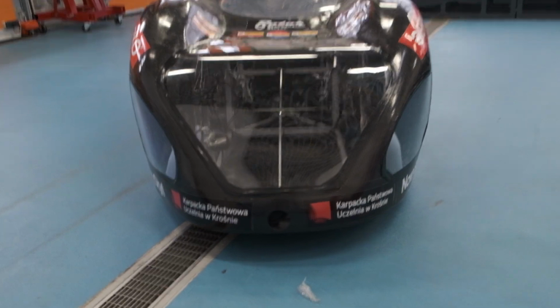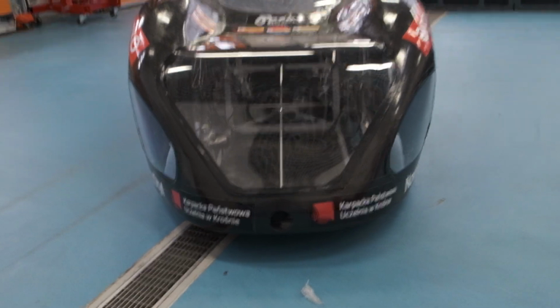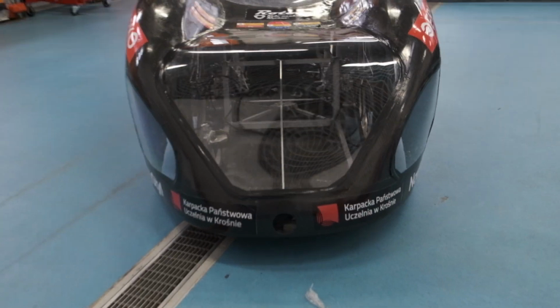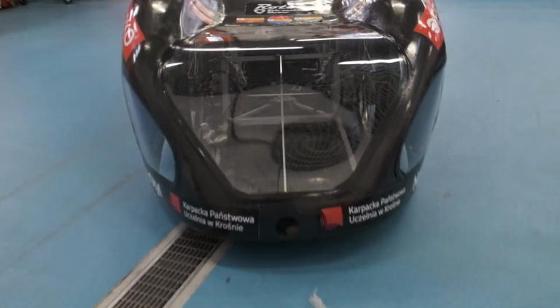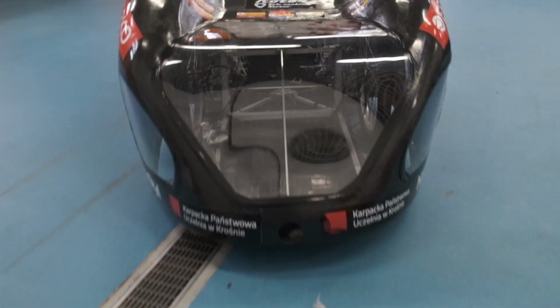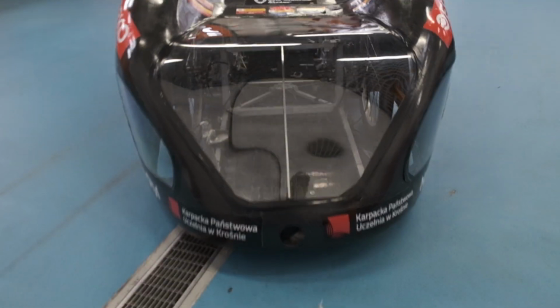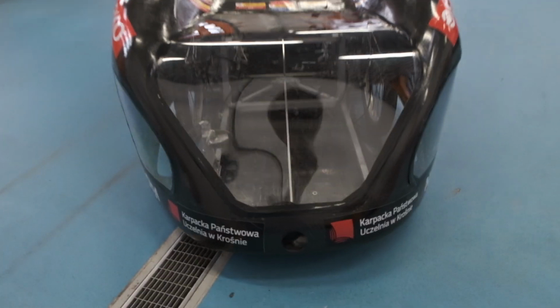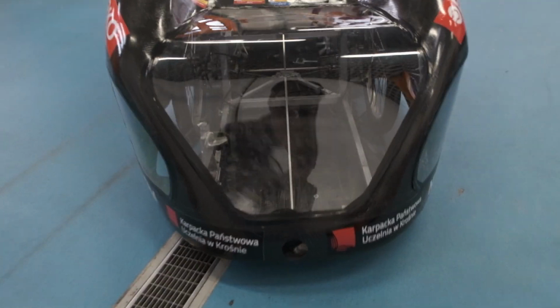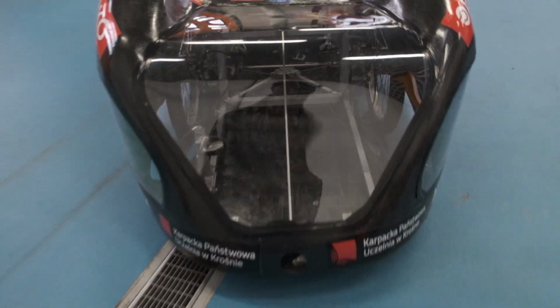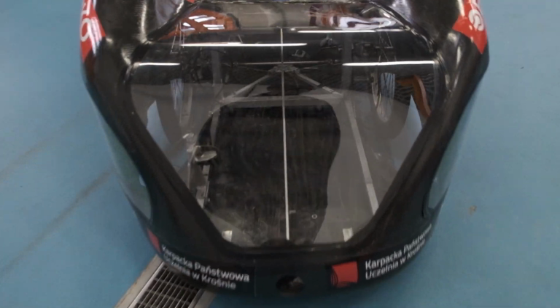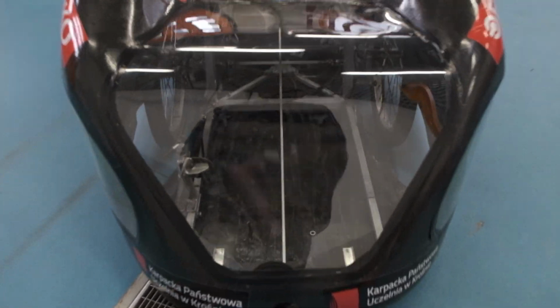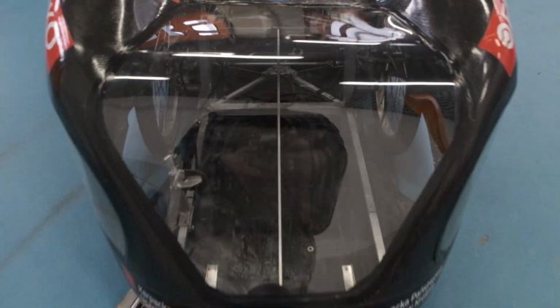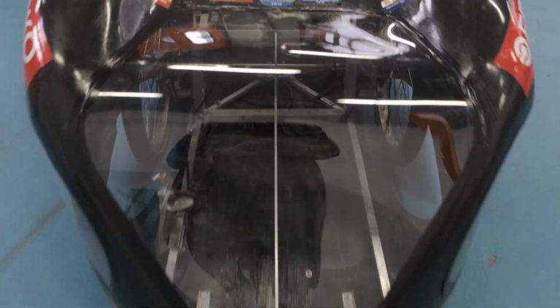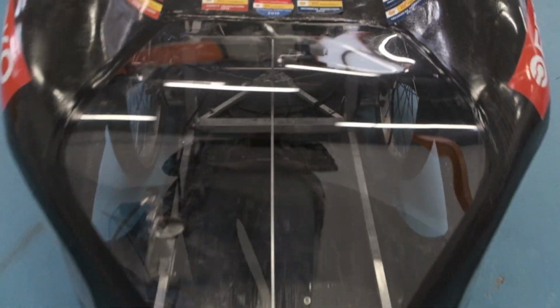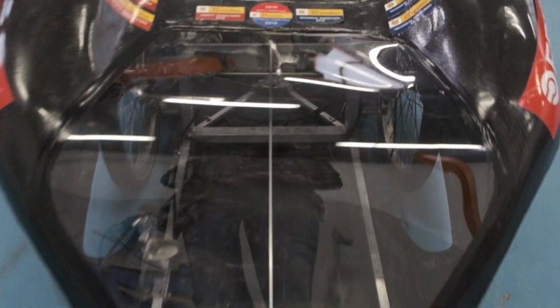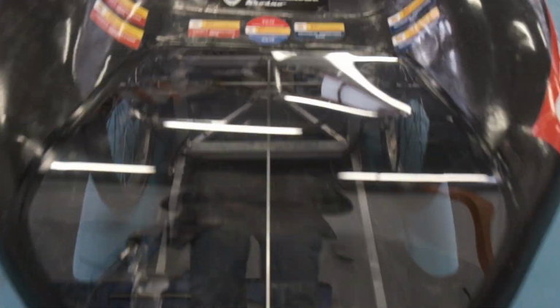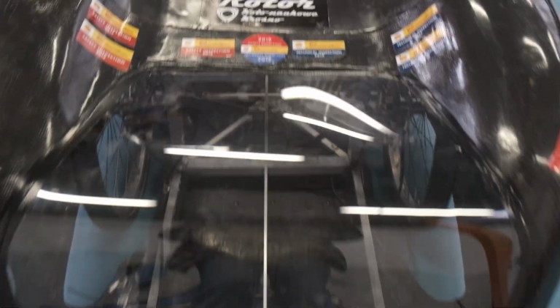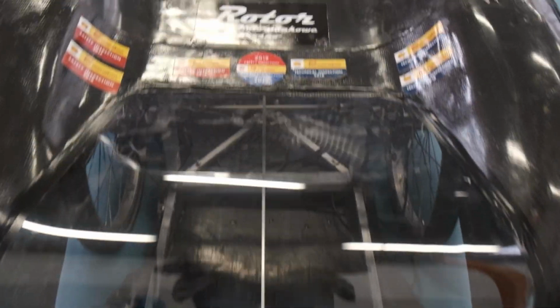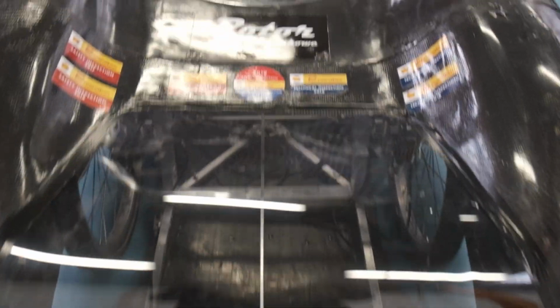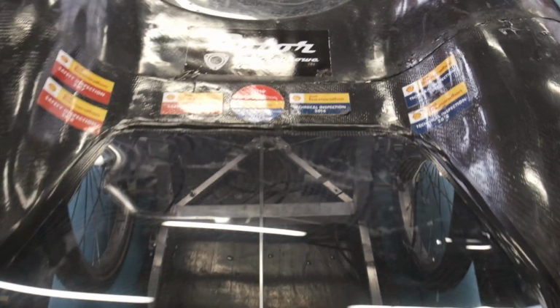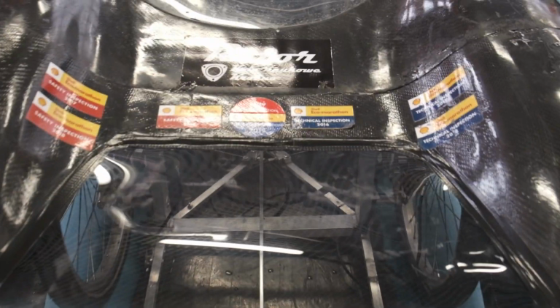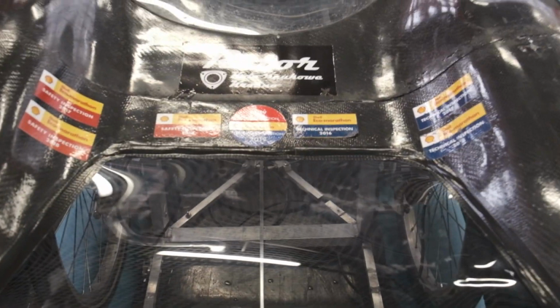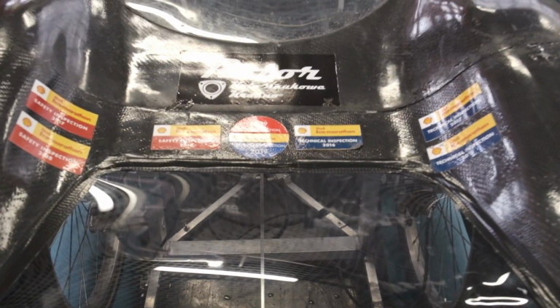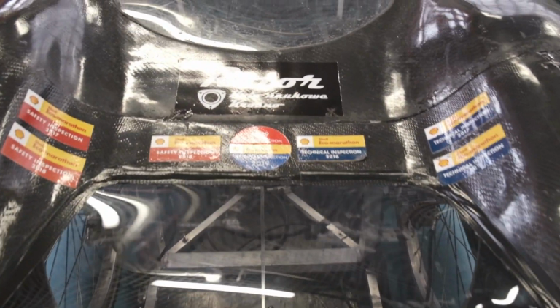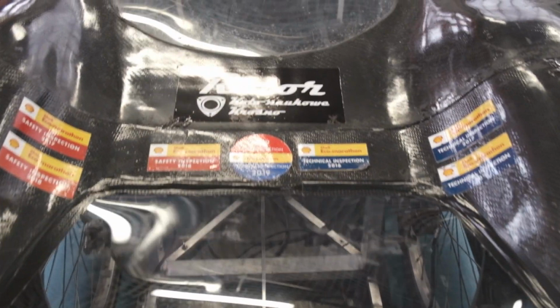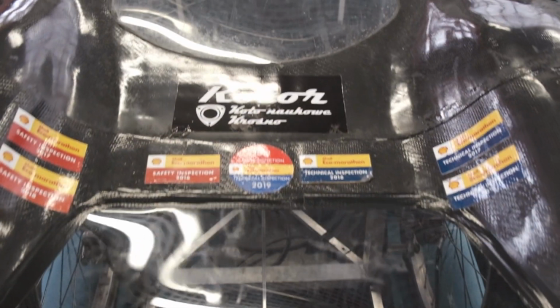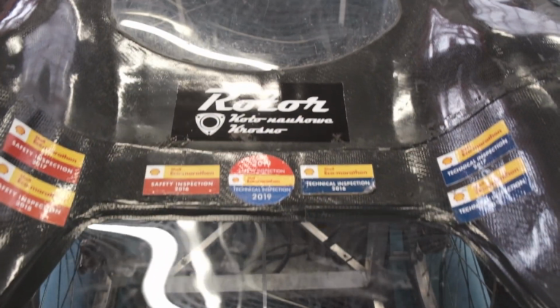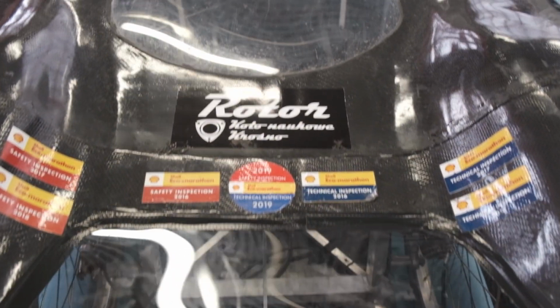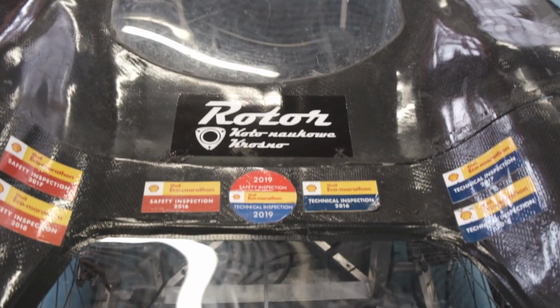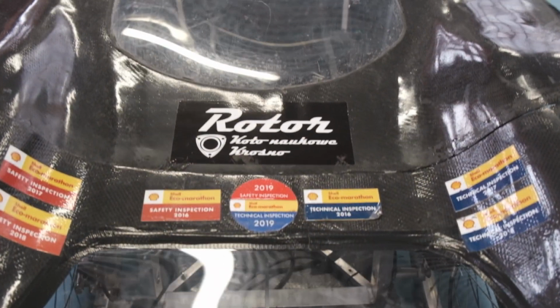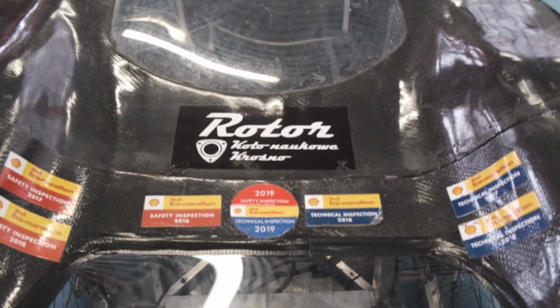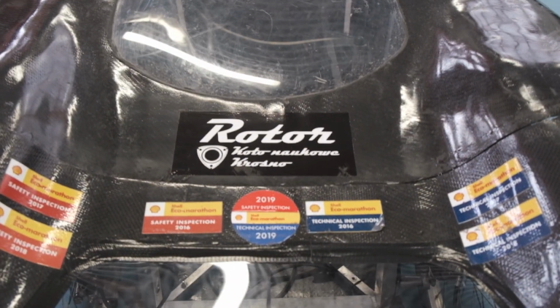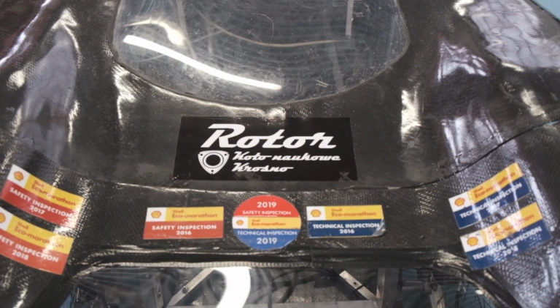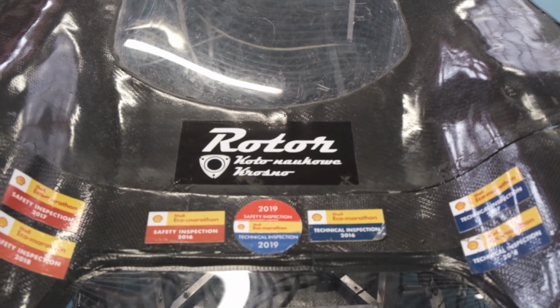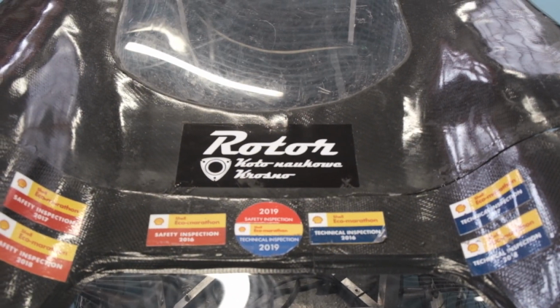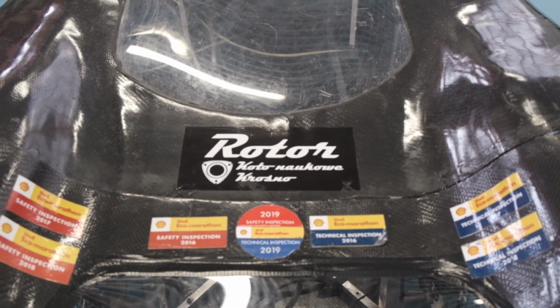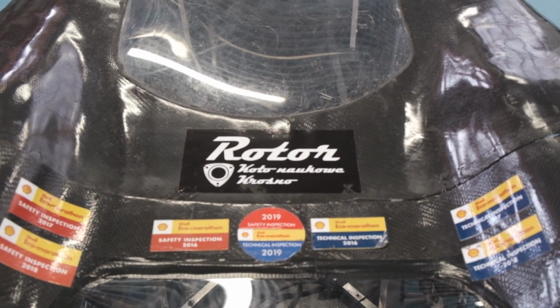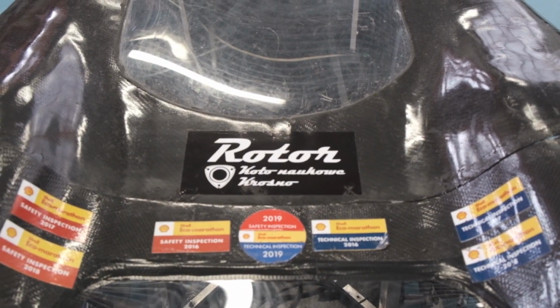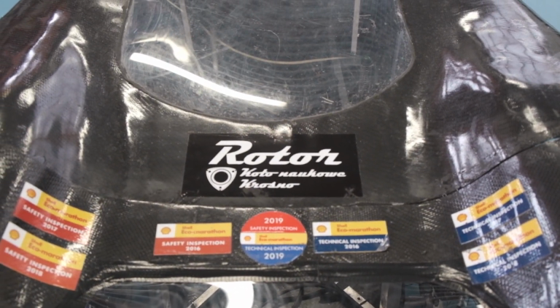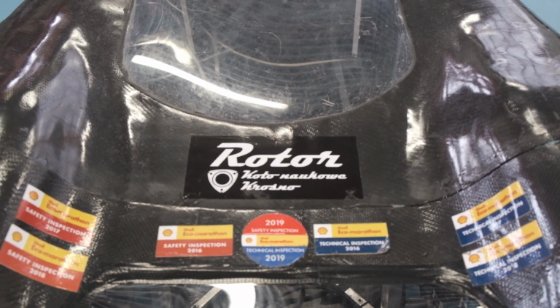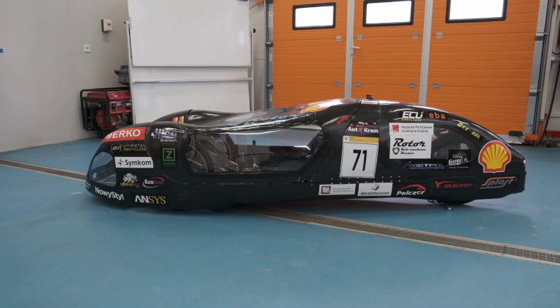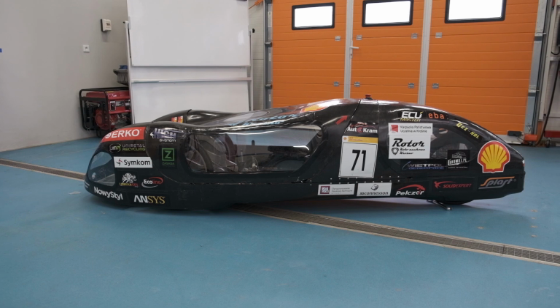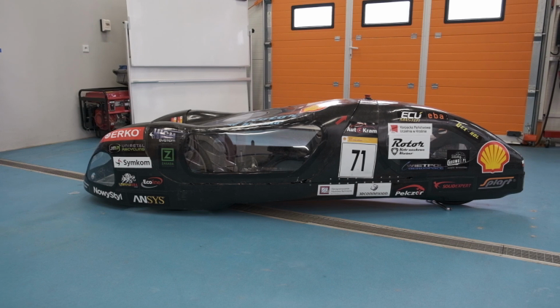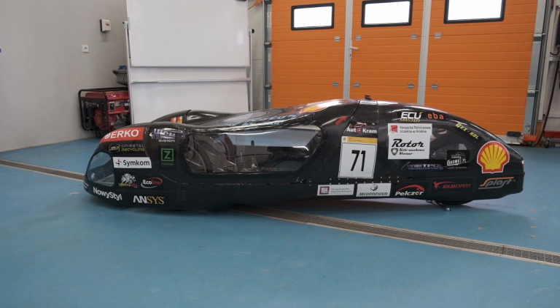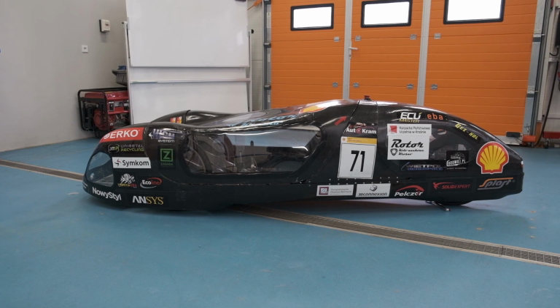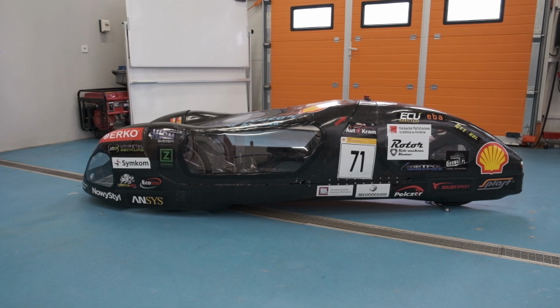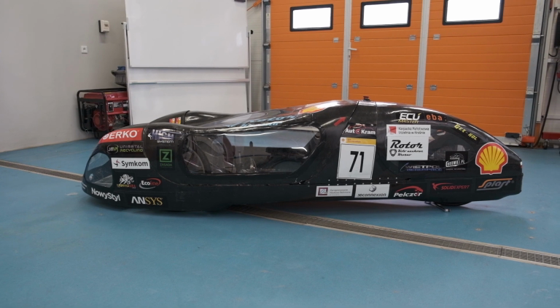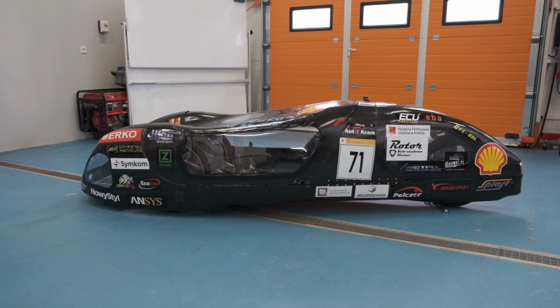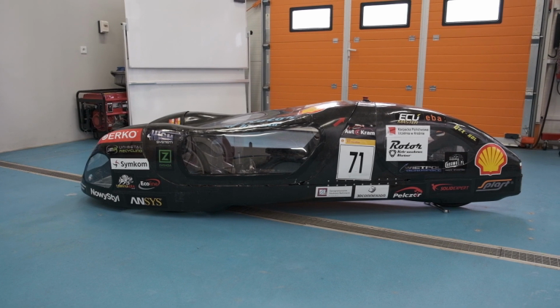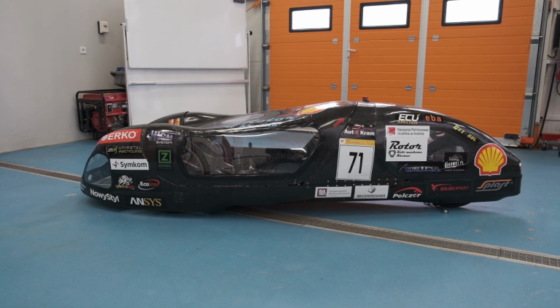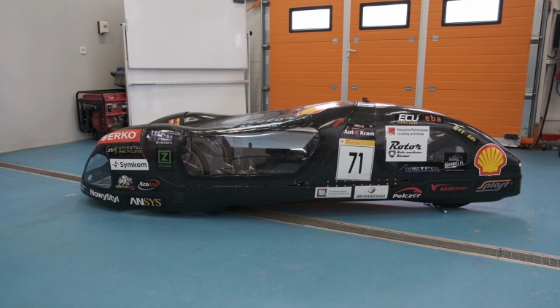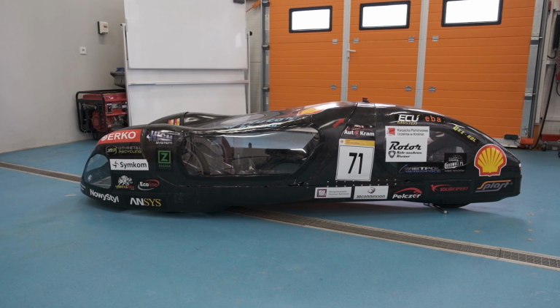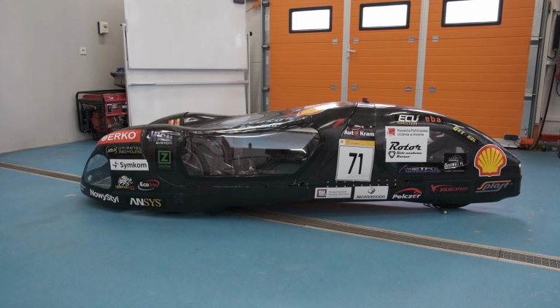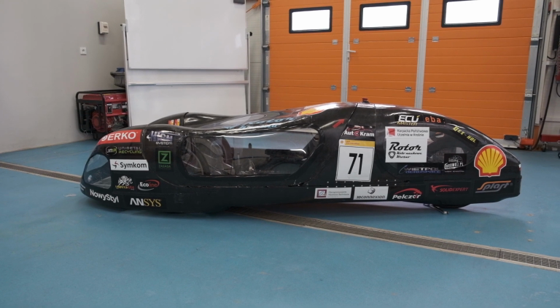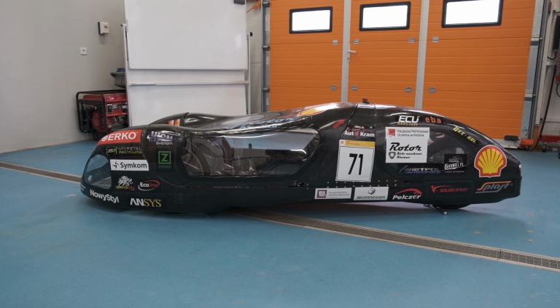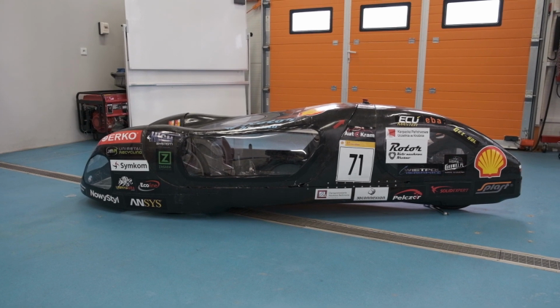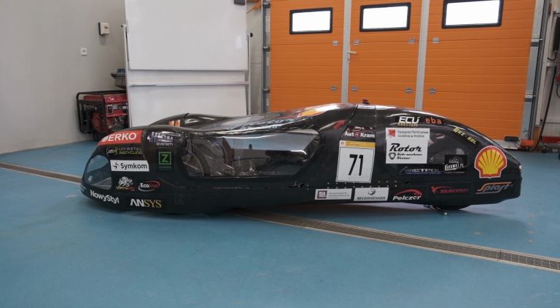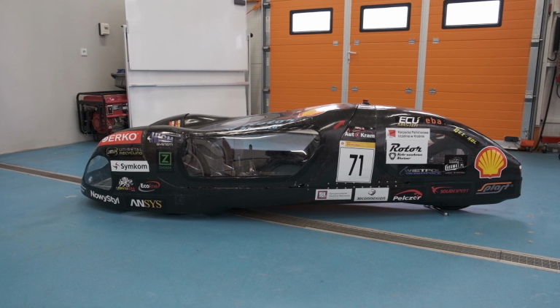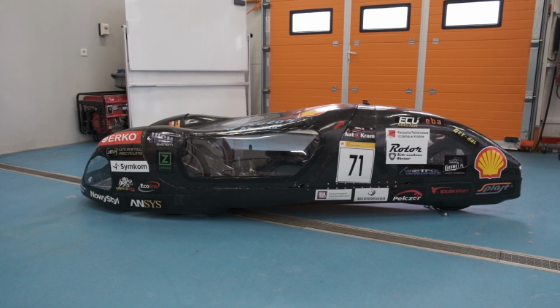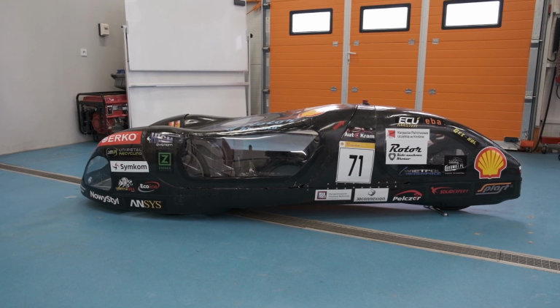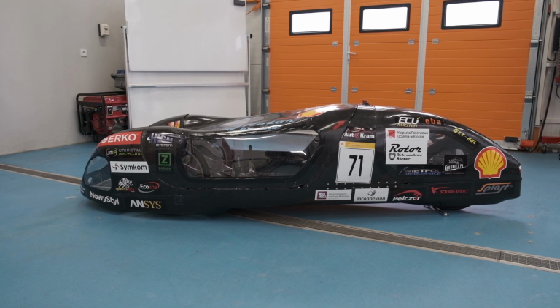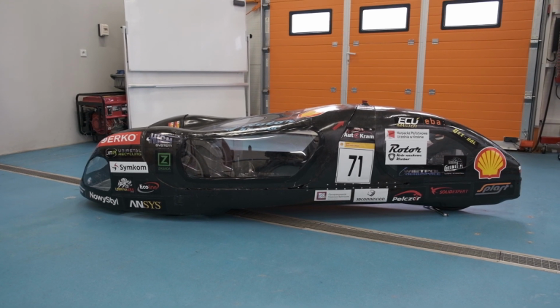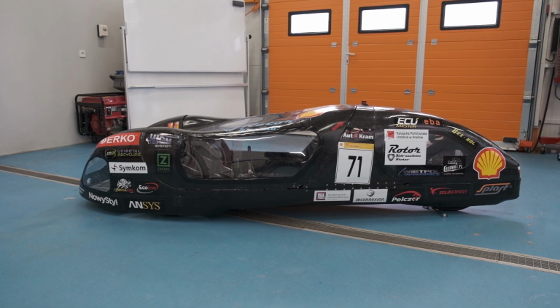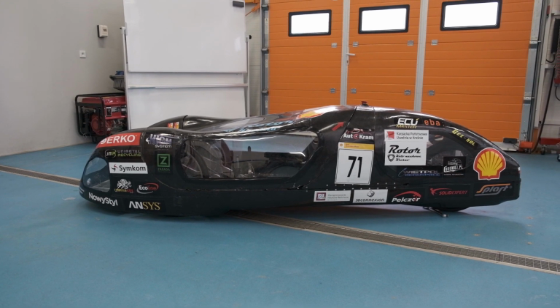The exact dimensions of the vehicle can be found in the documentation attached to the Virtual Inspection application form.